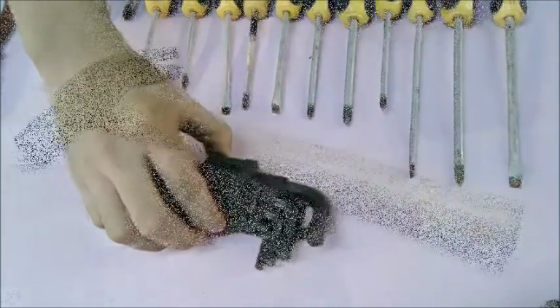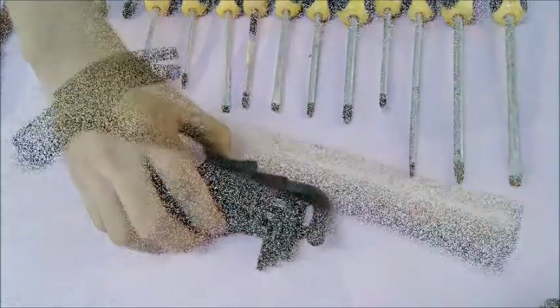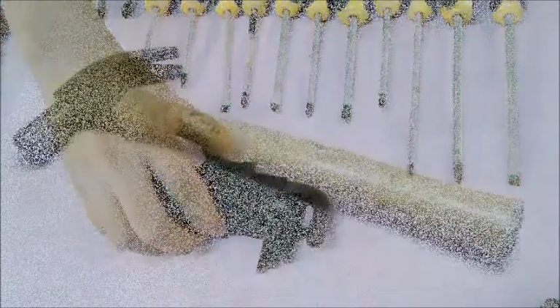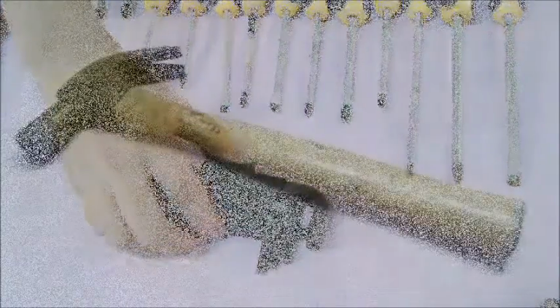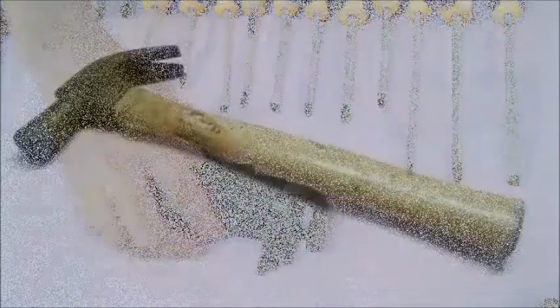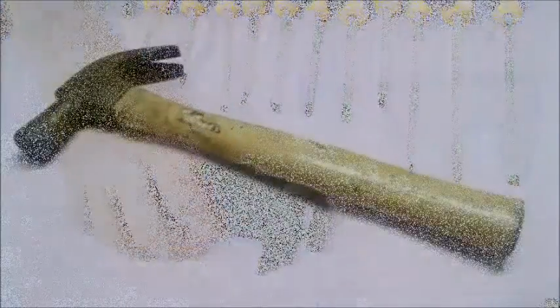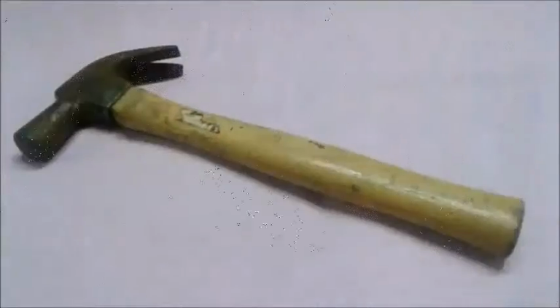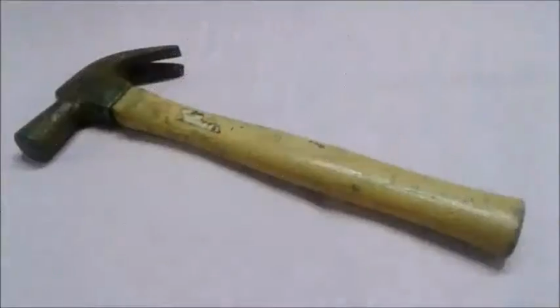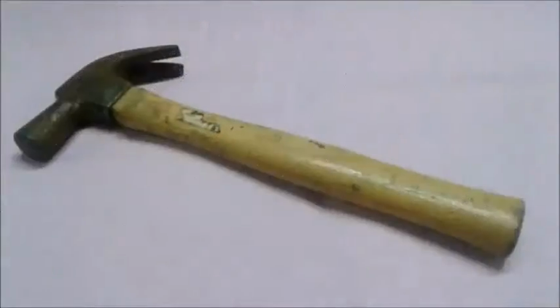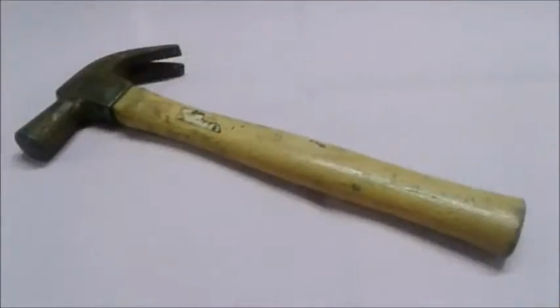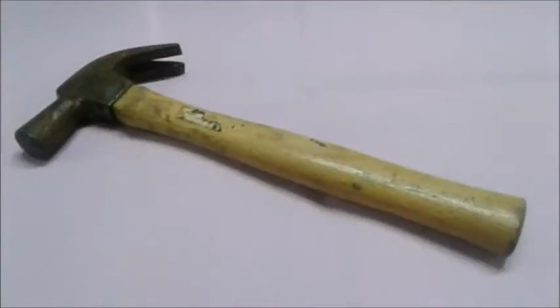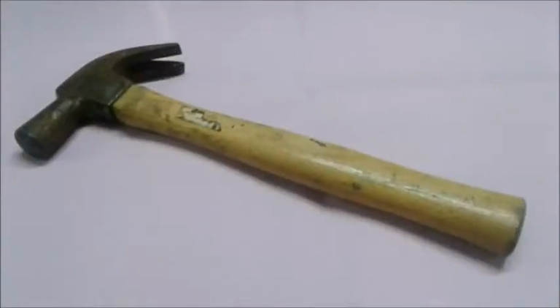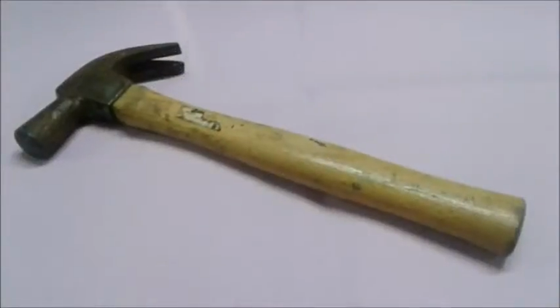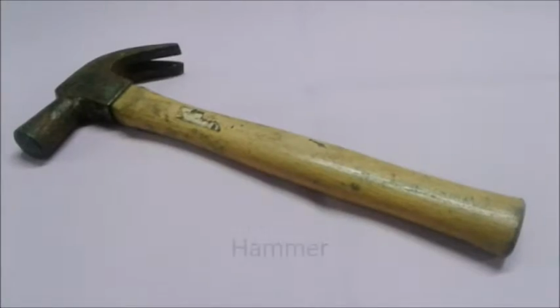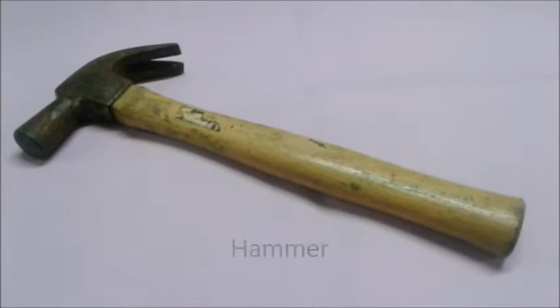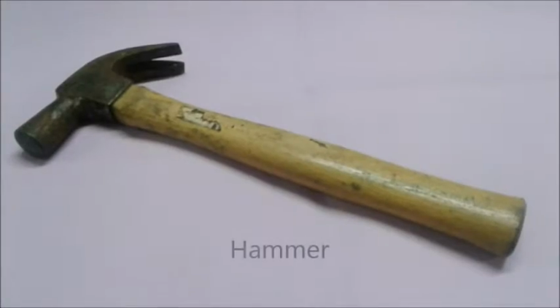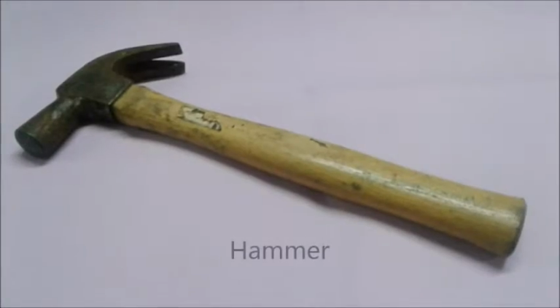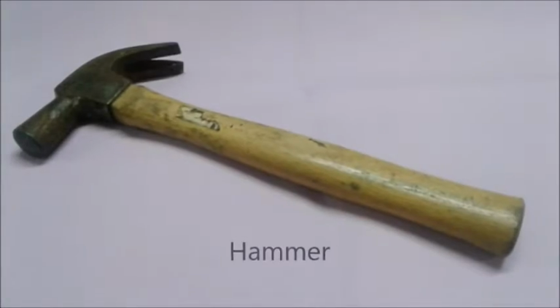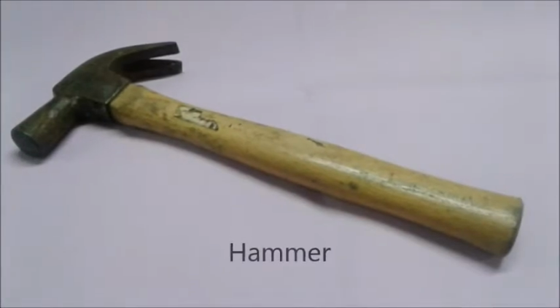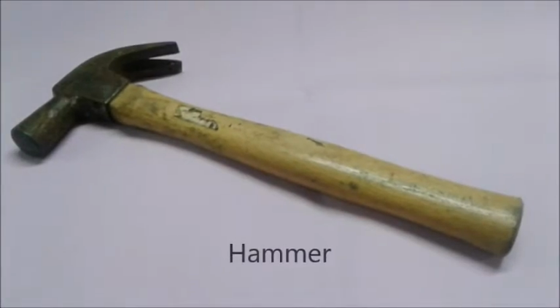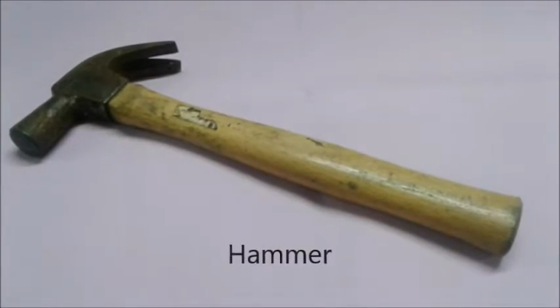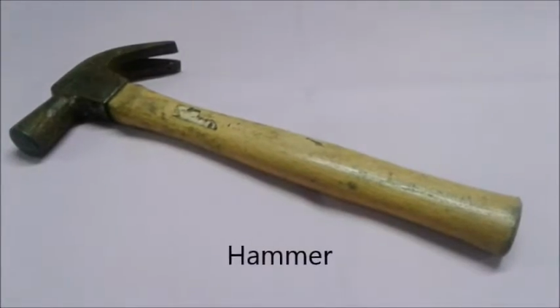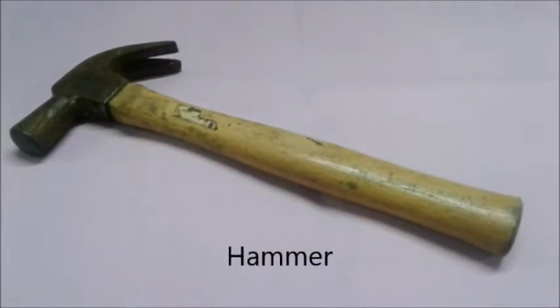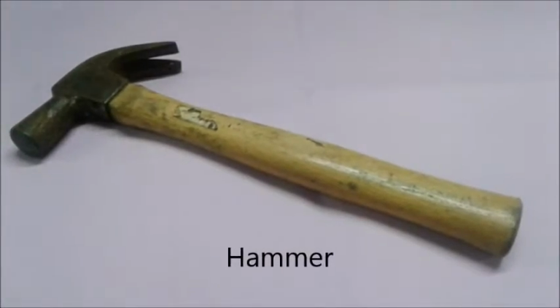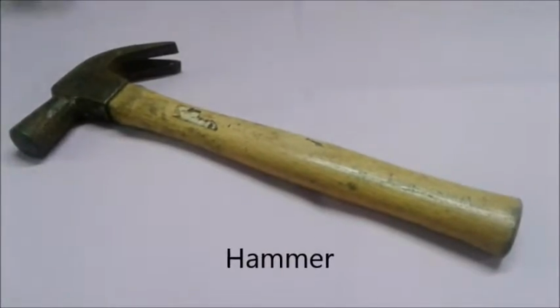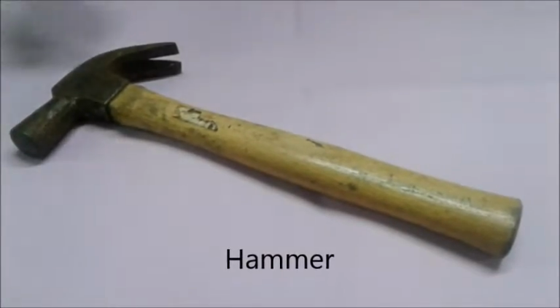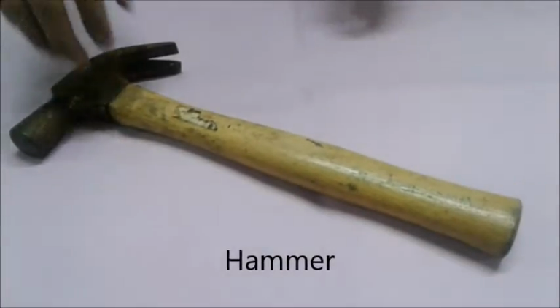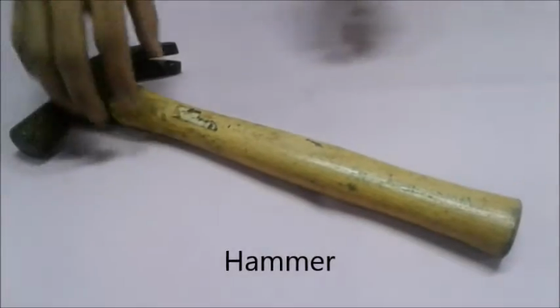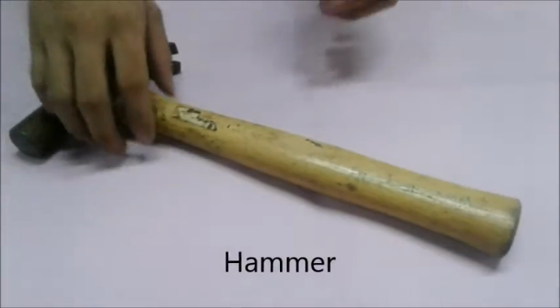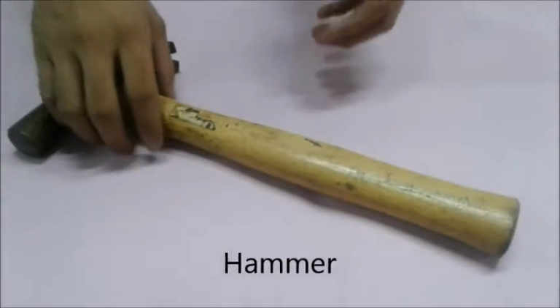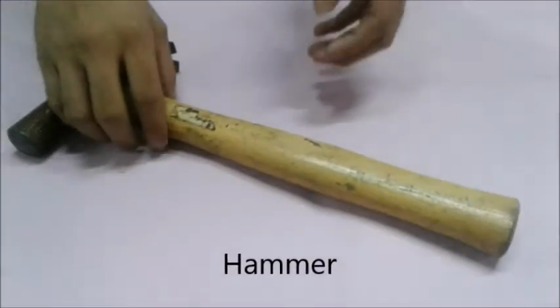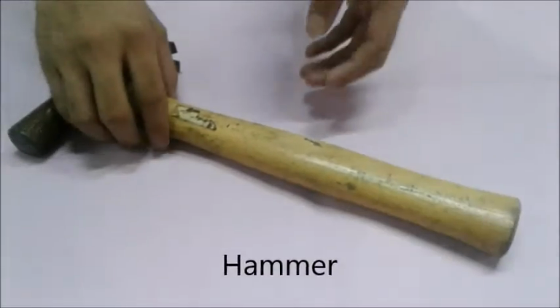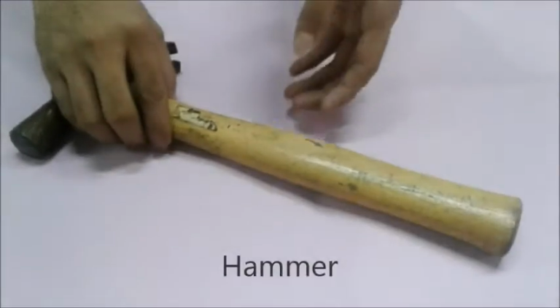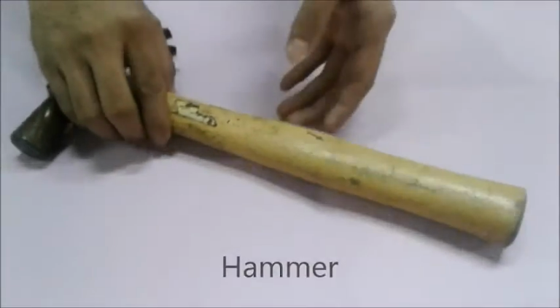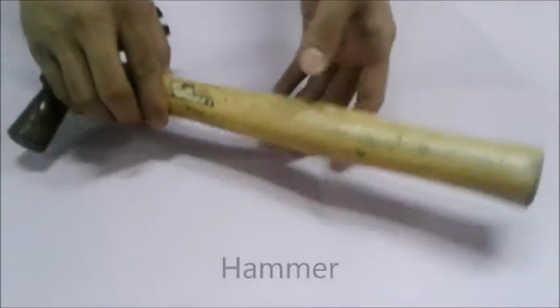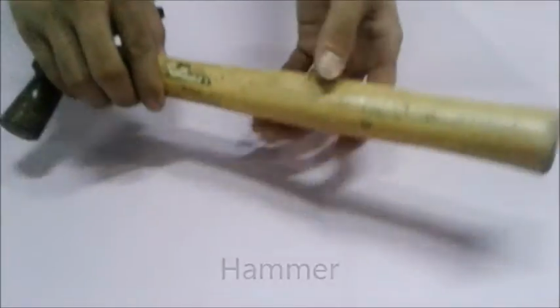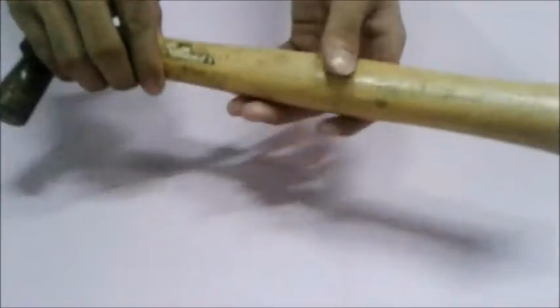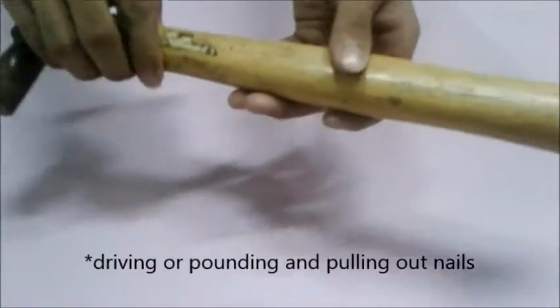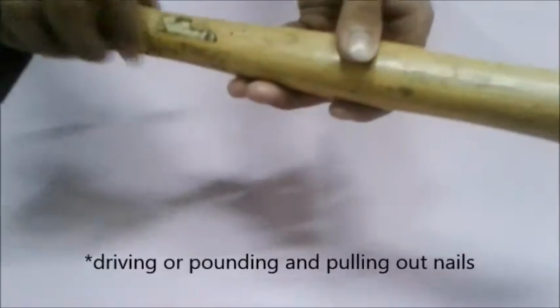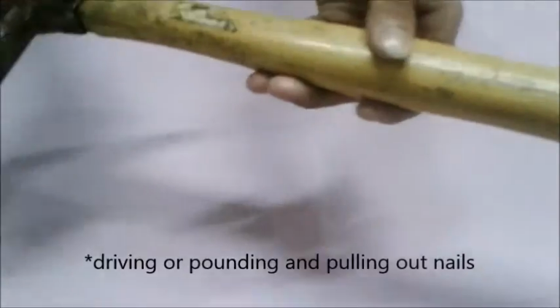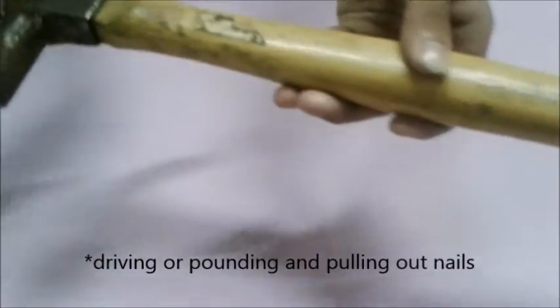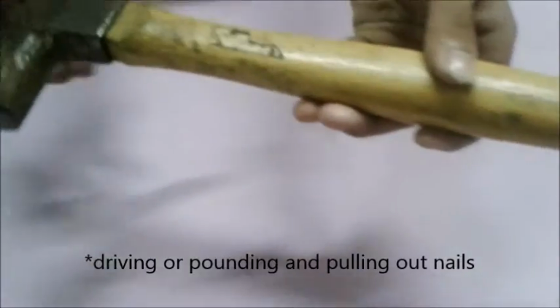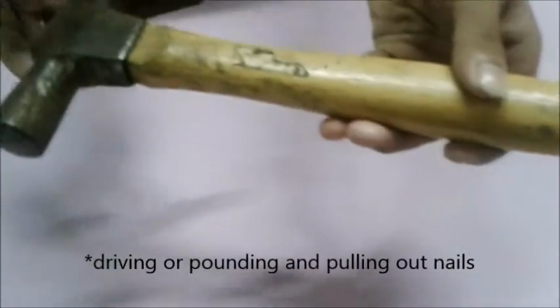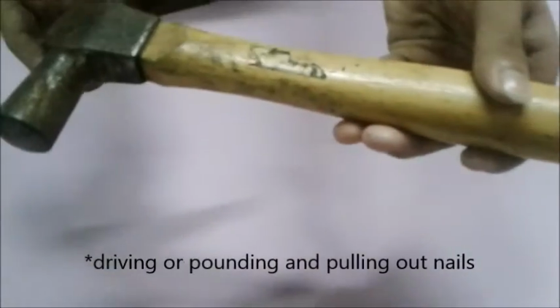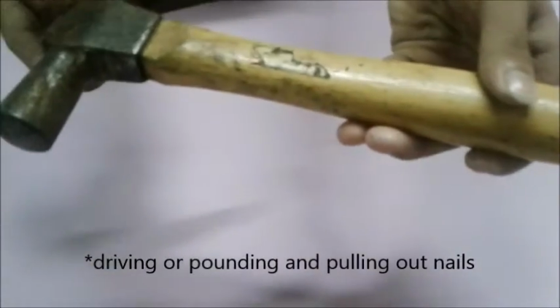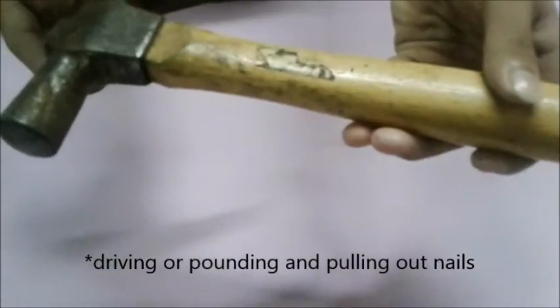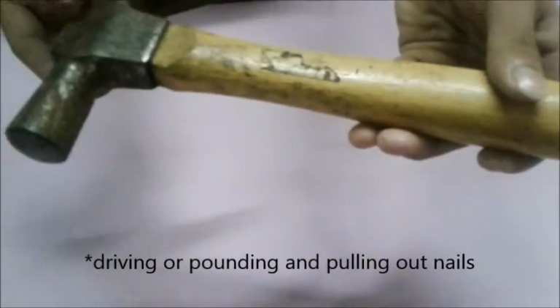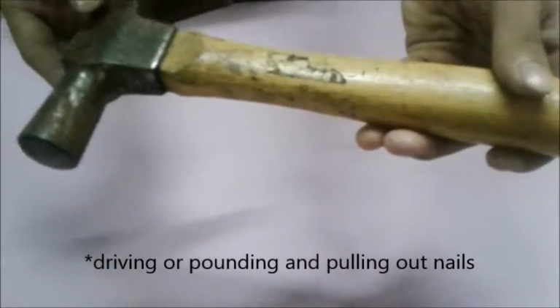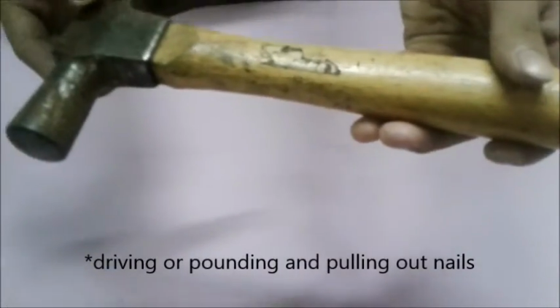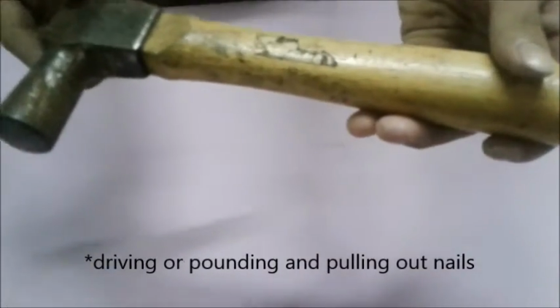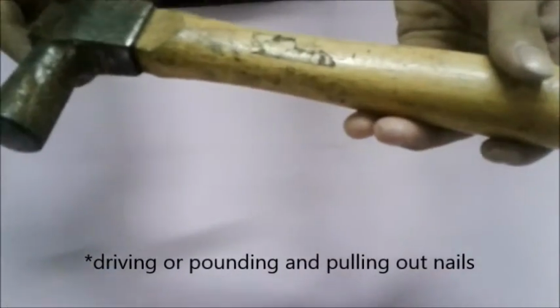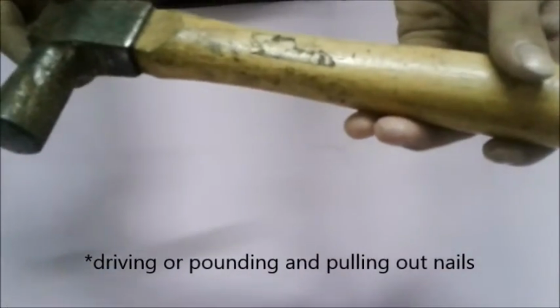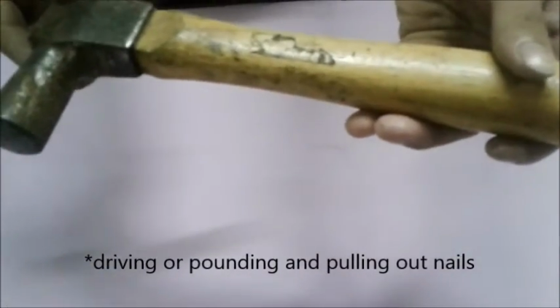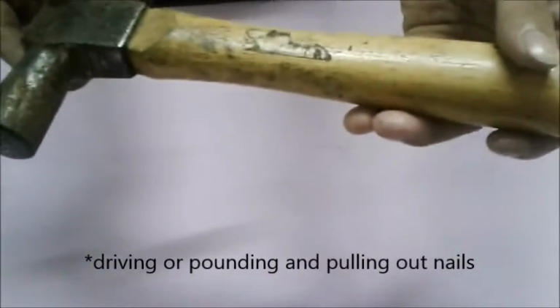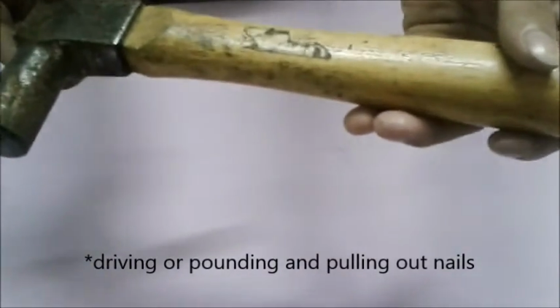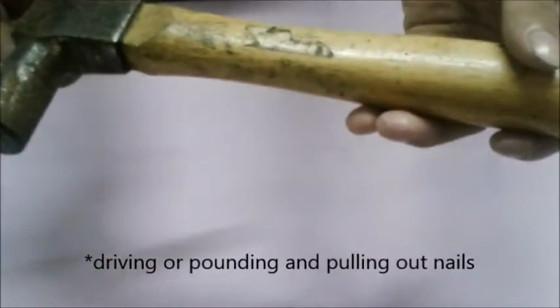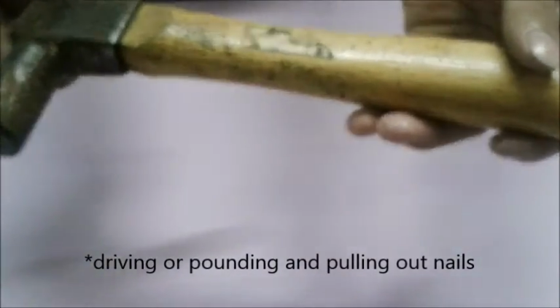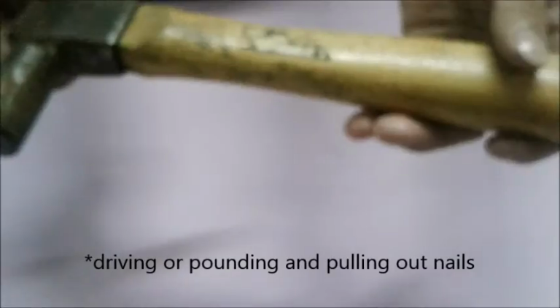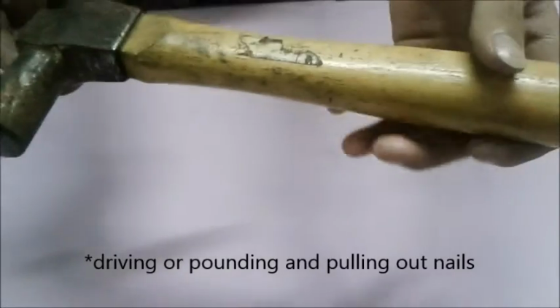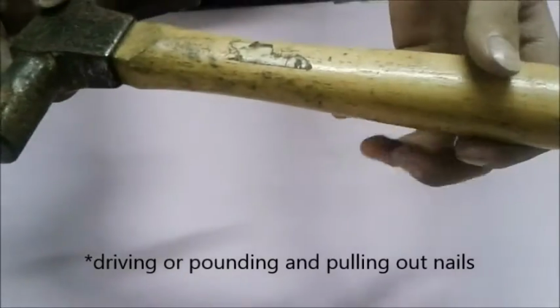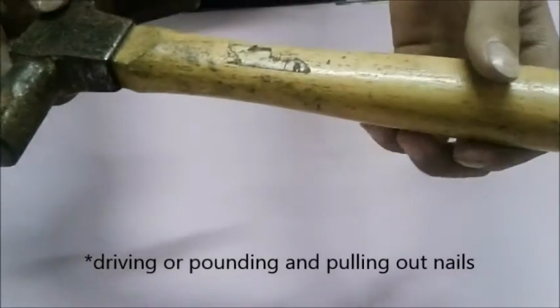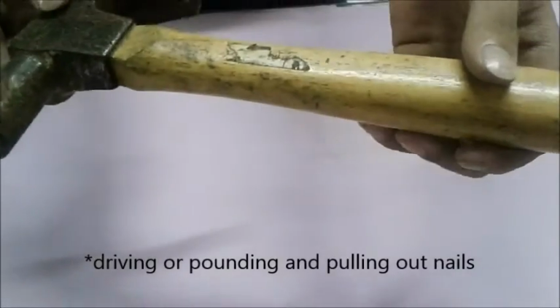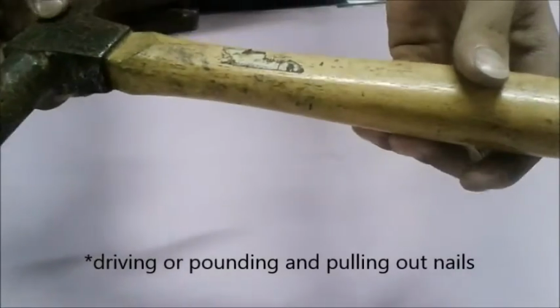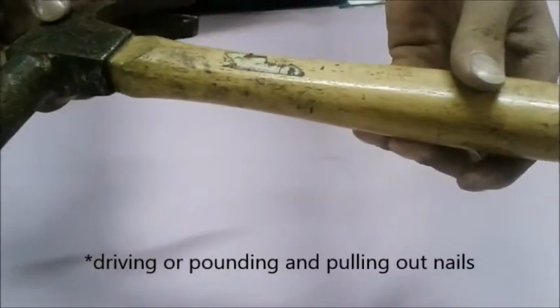Next is the hammer. This tool is used for driving or pounding and pulling out of nails.